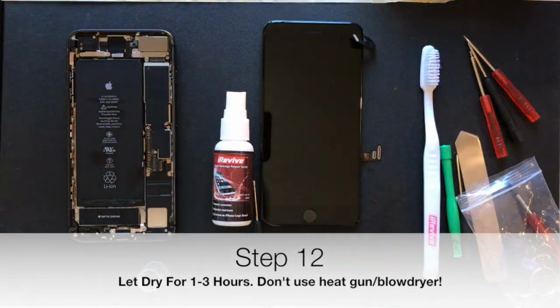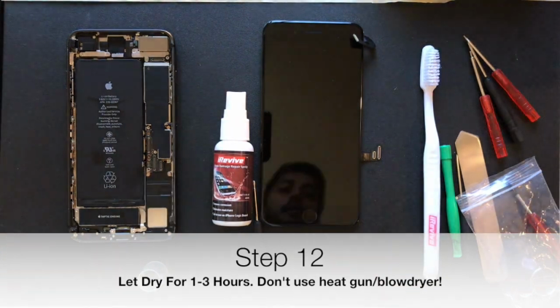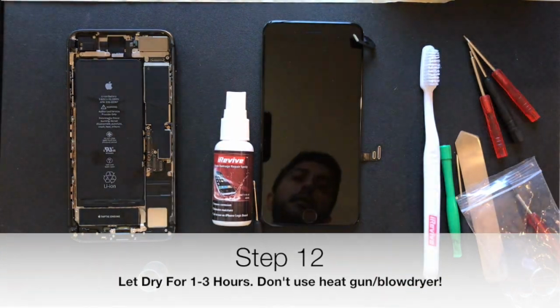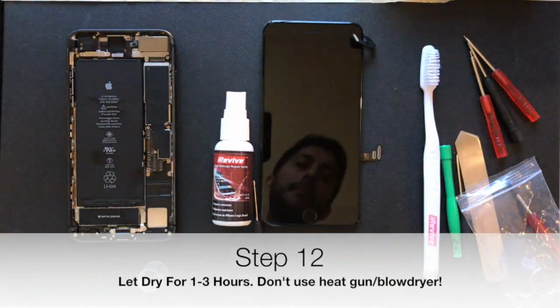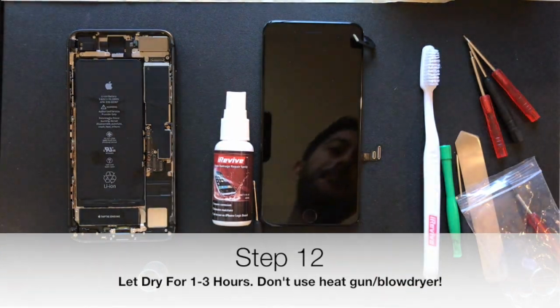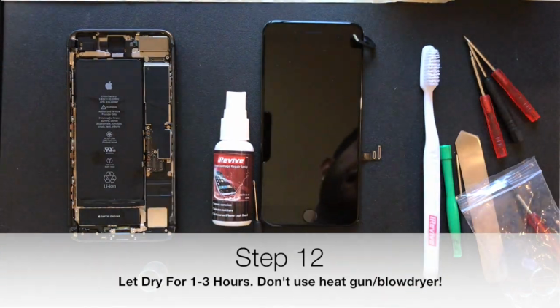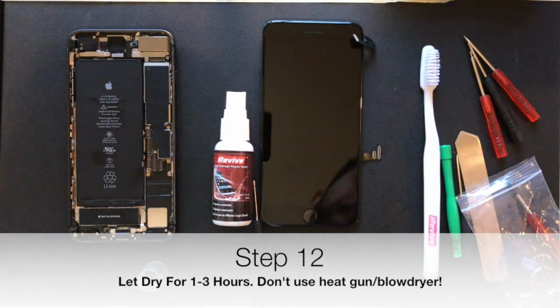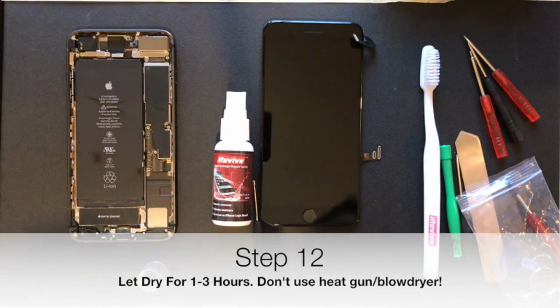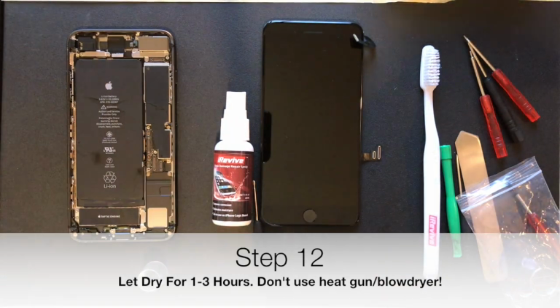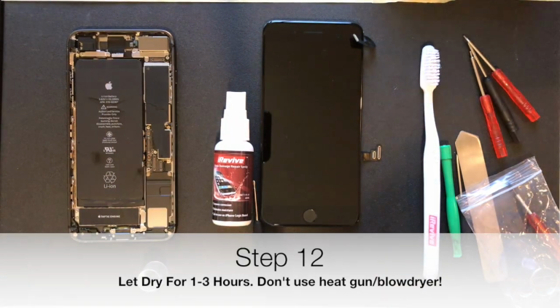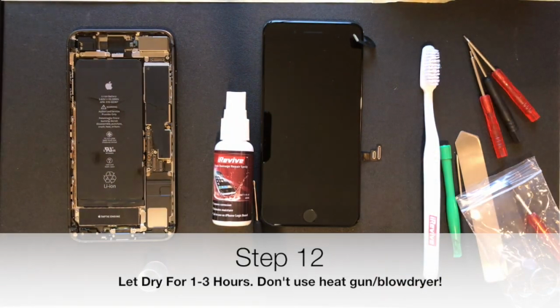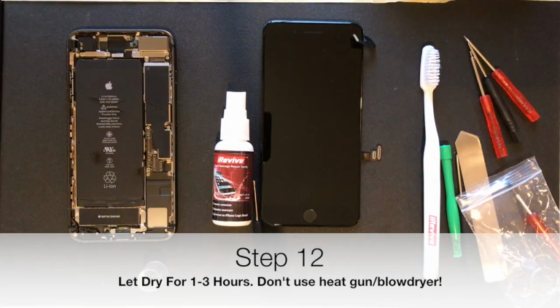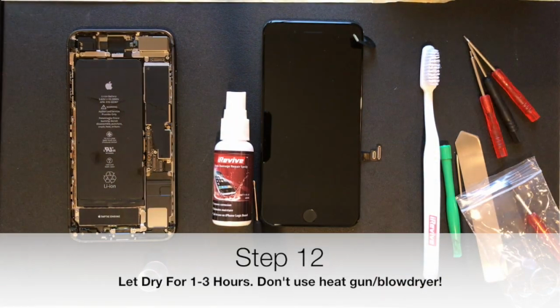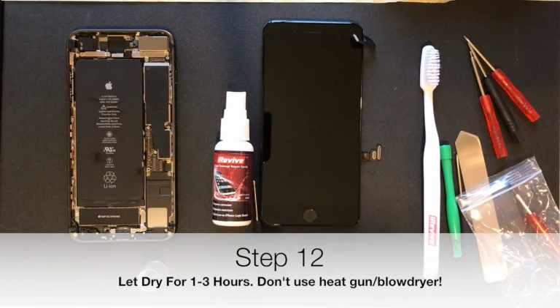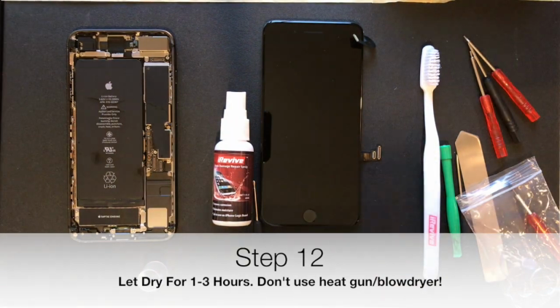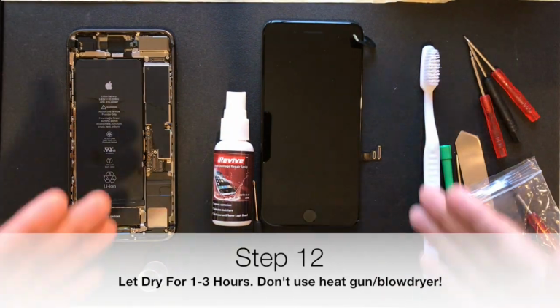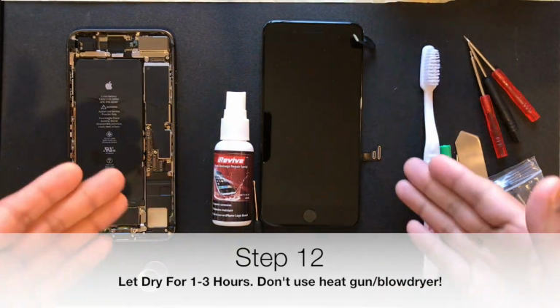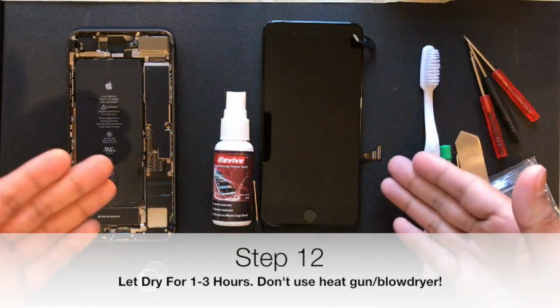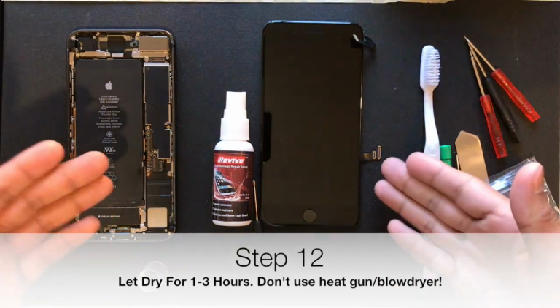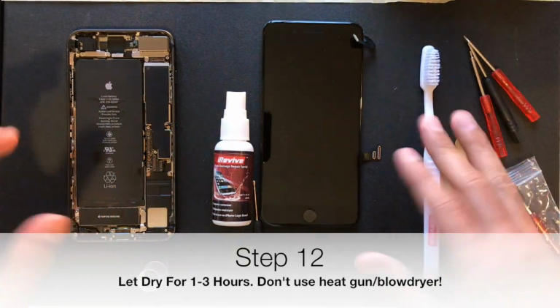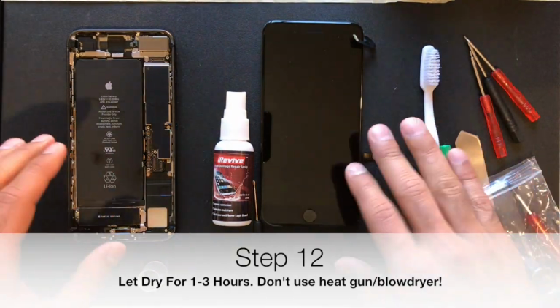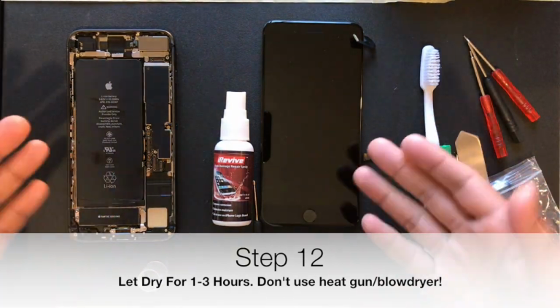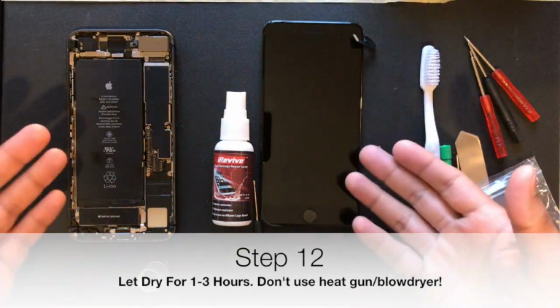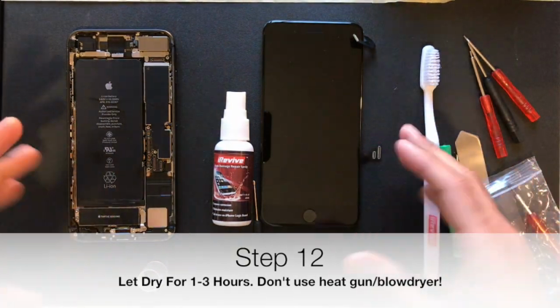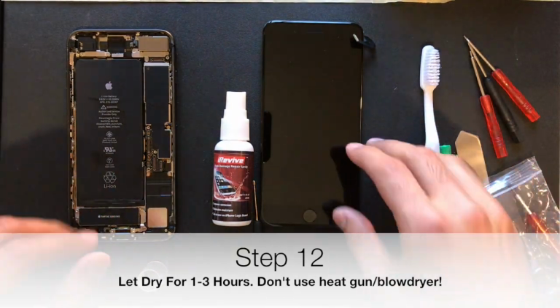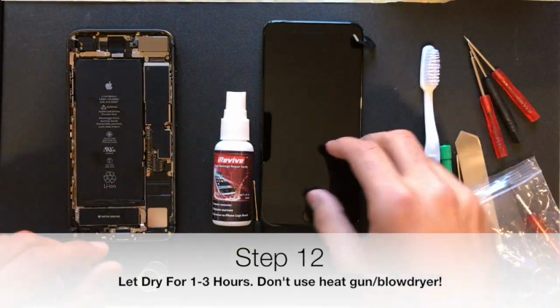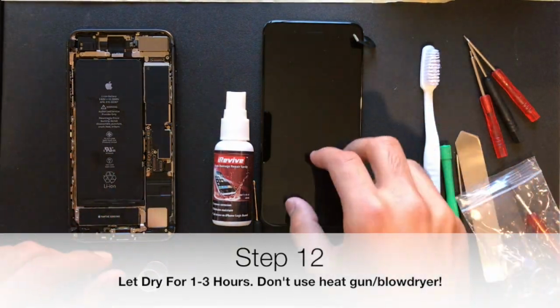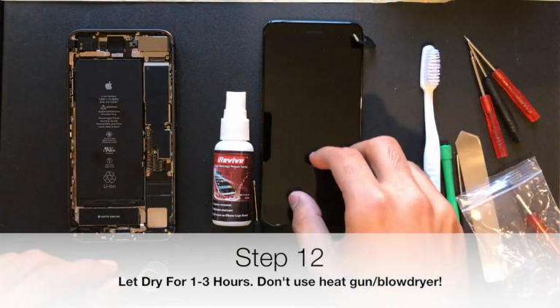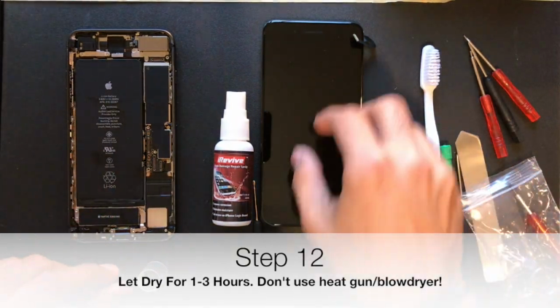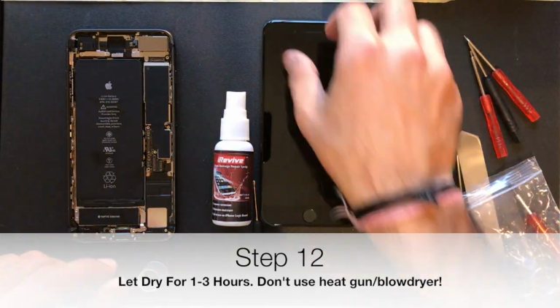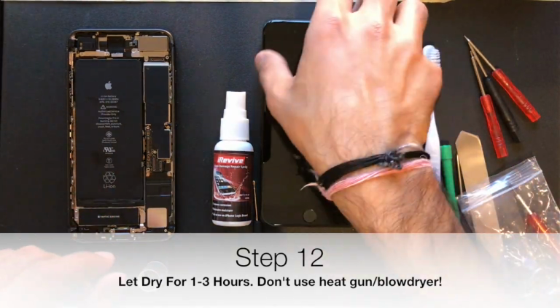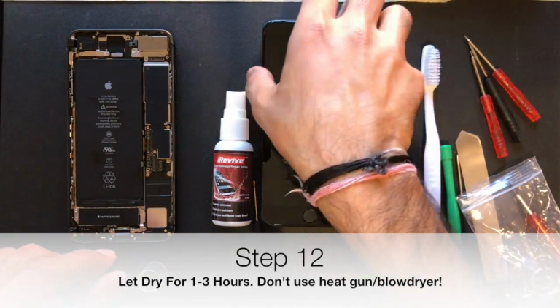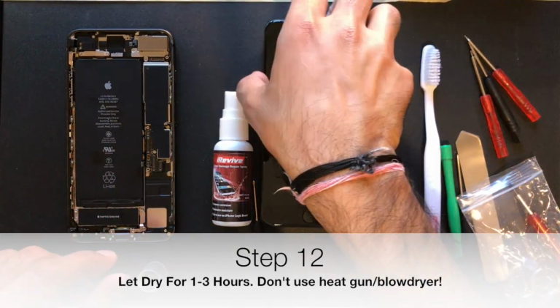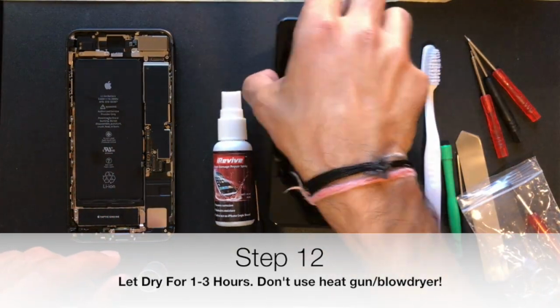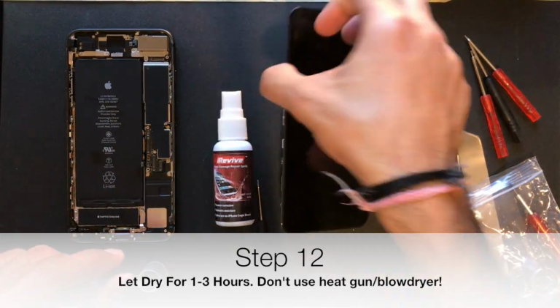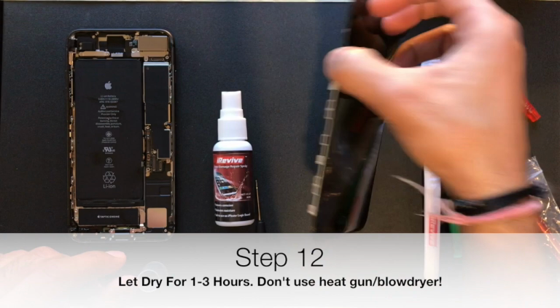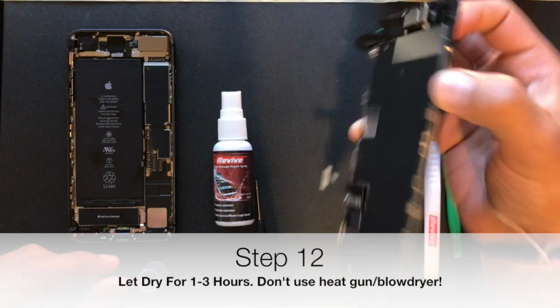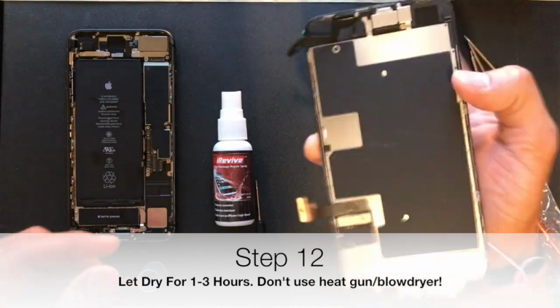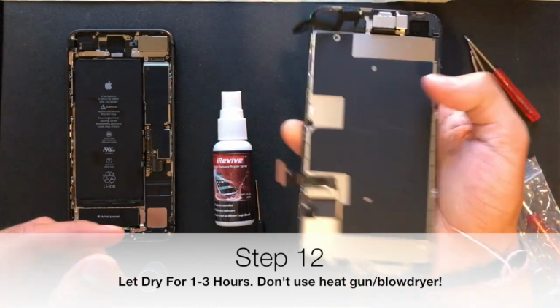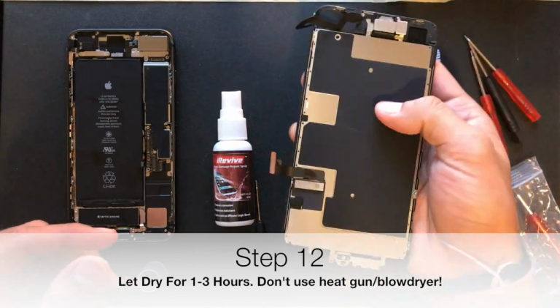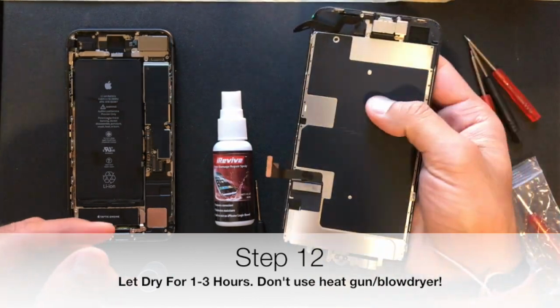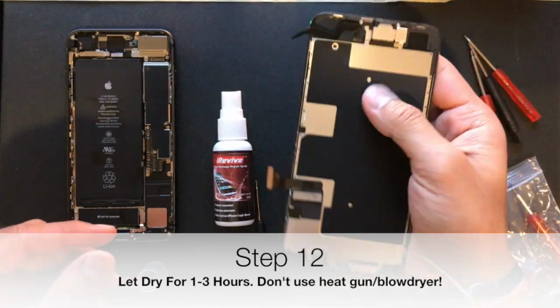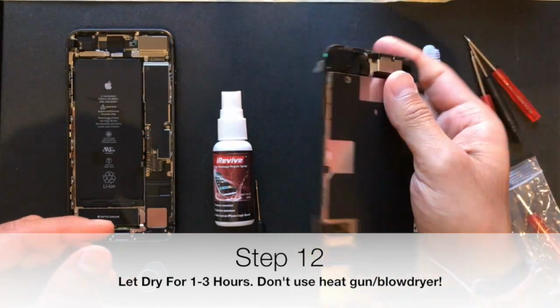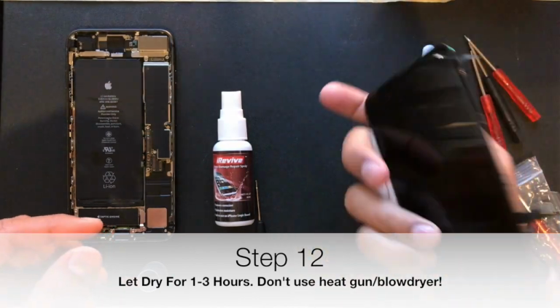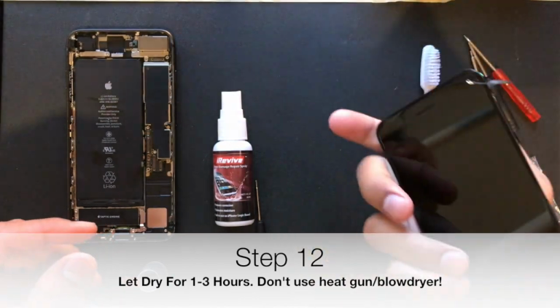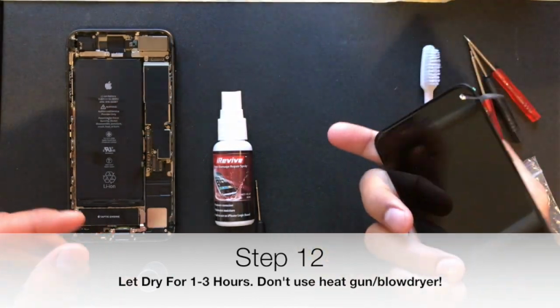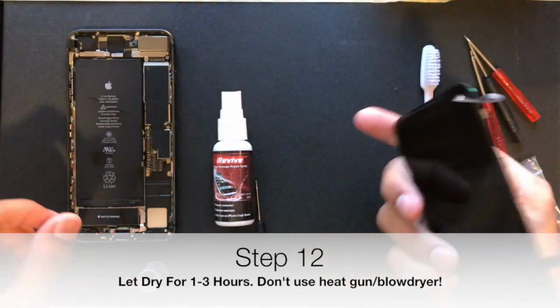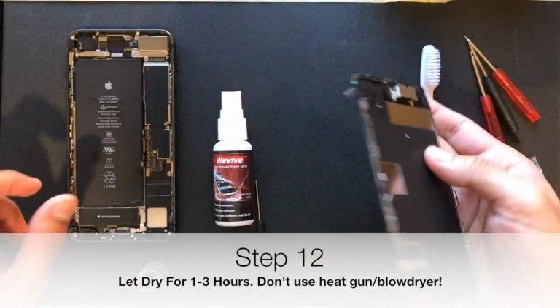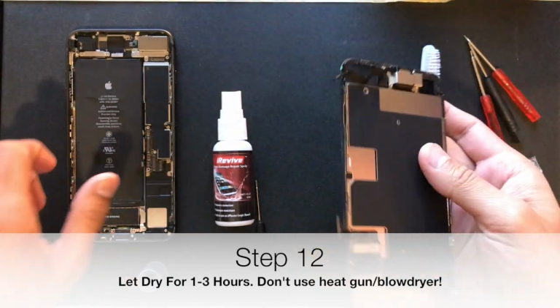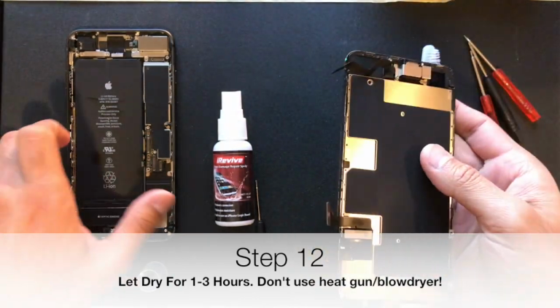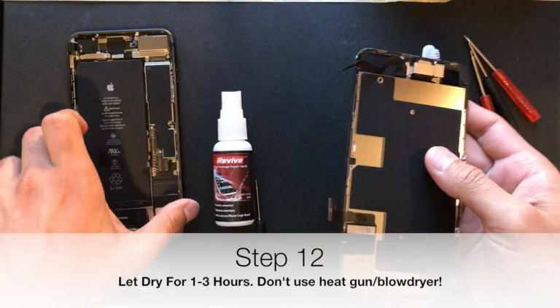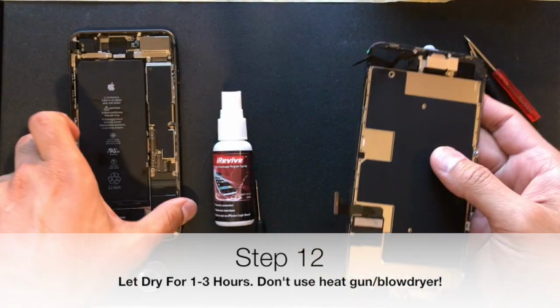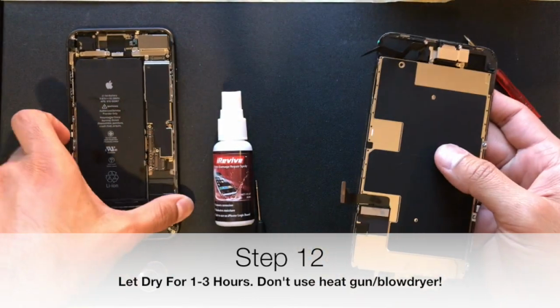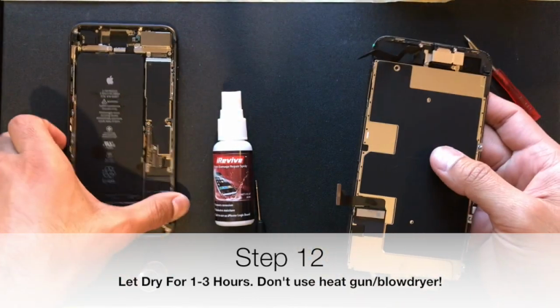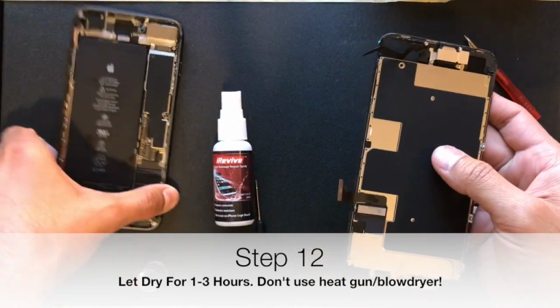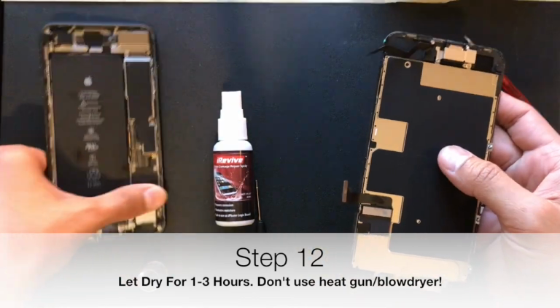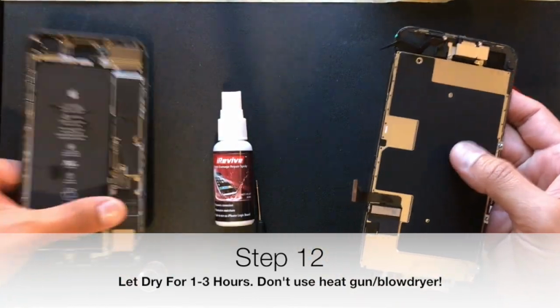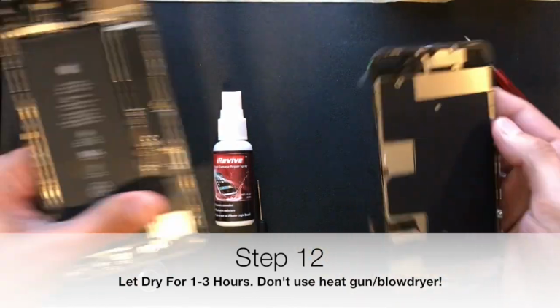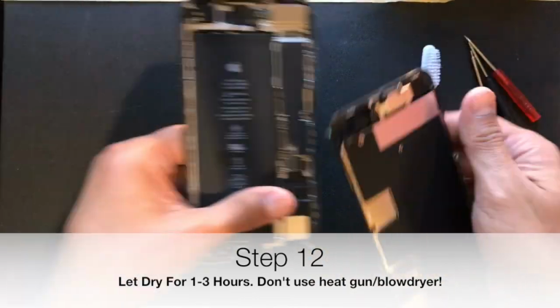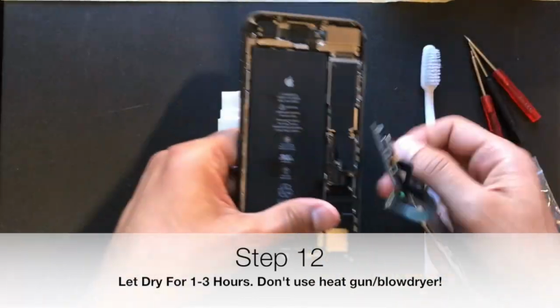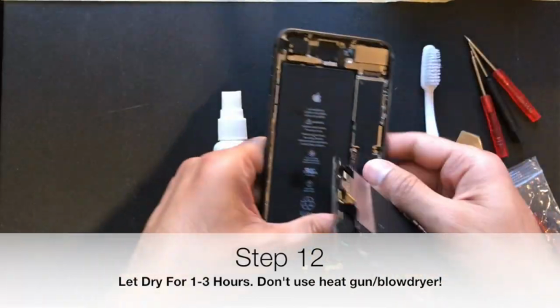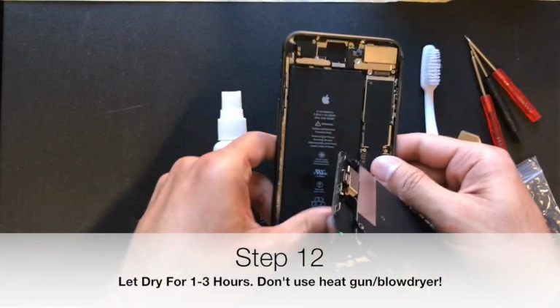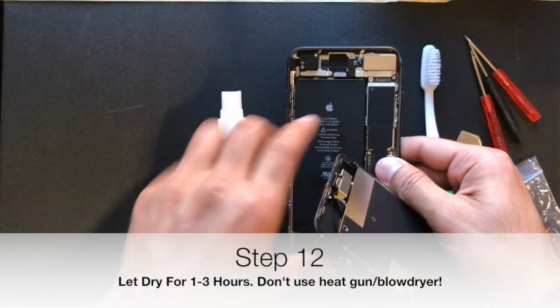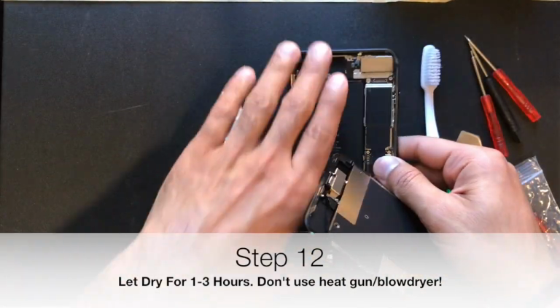Do not use the heat gun to dry this up, but allow it to air dry for one to three hours or even overnight.